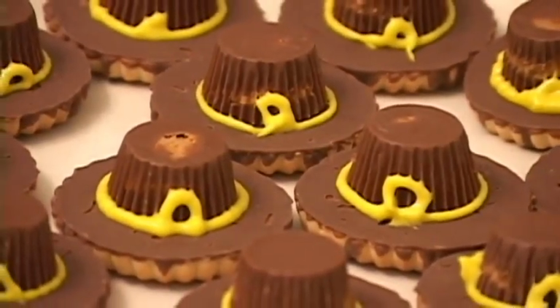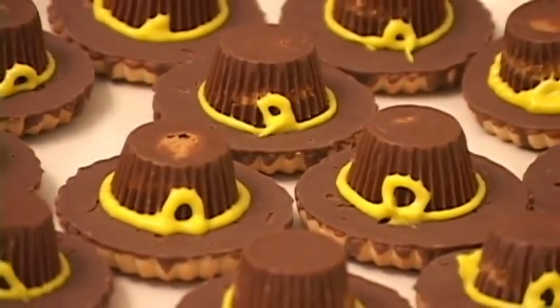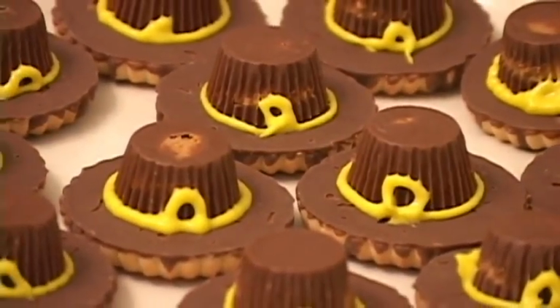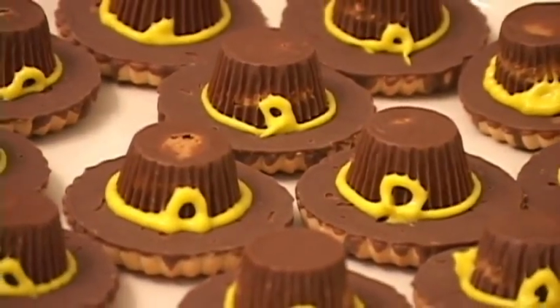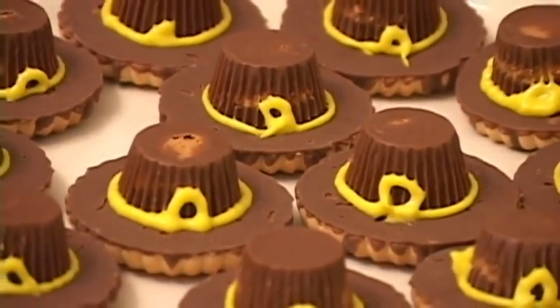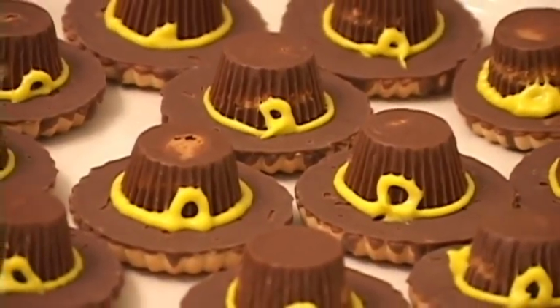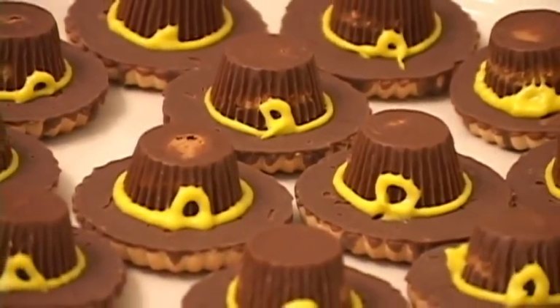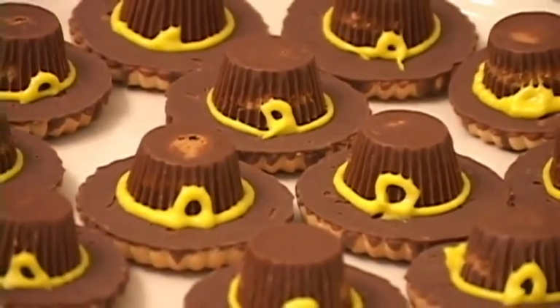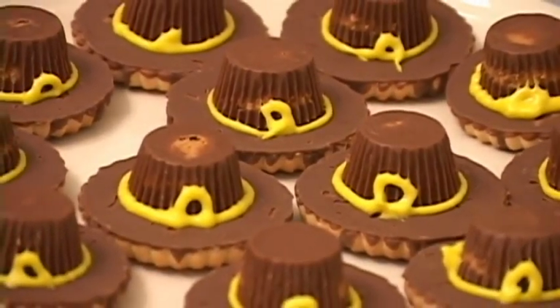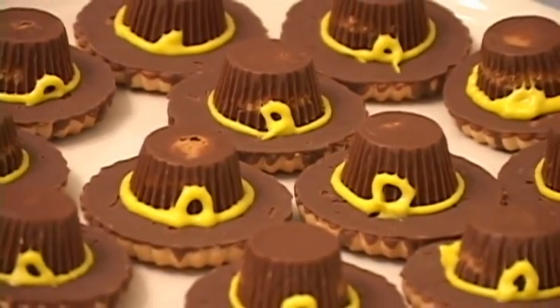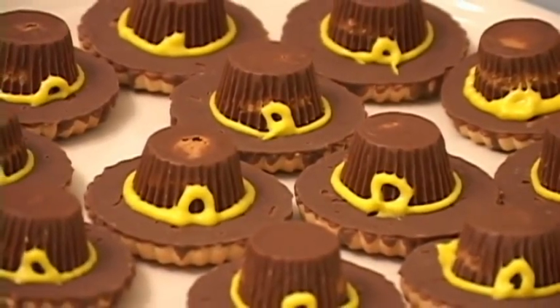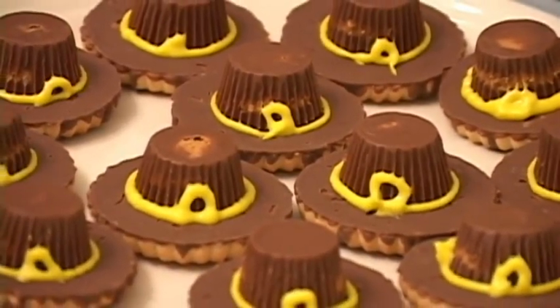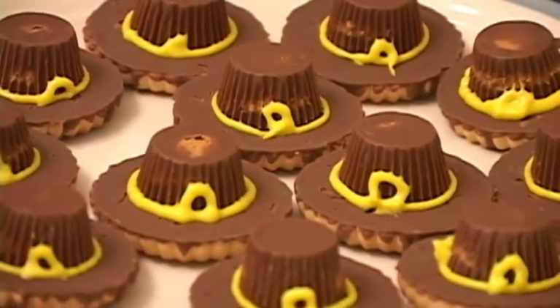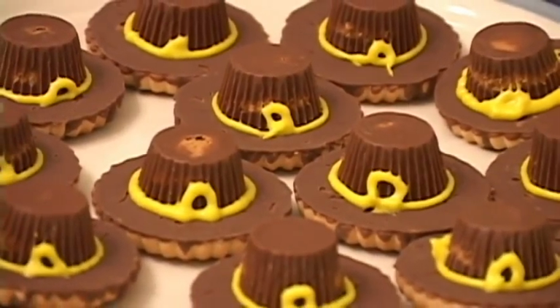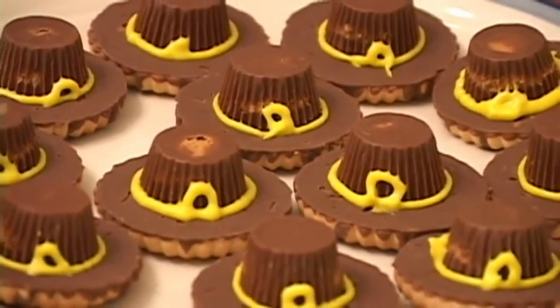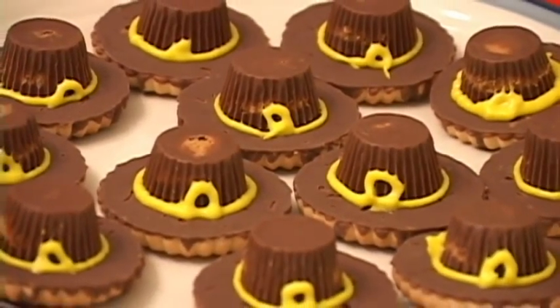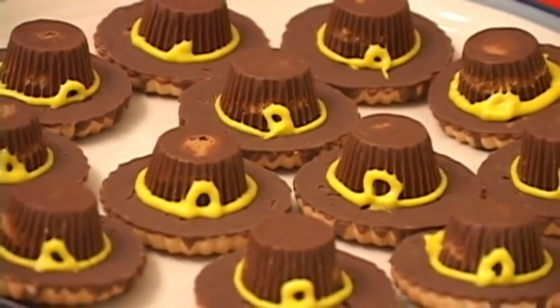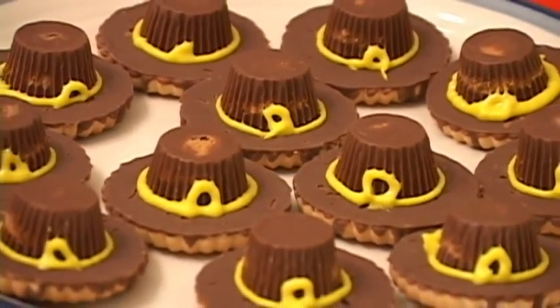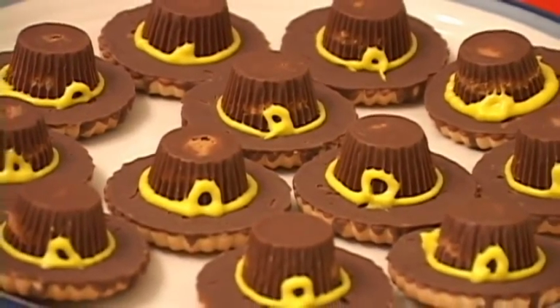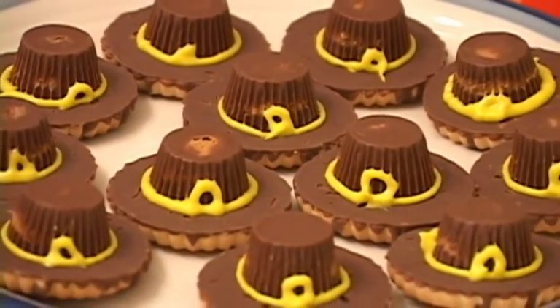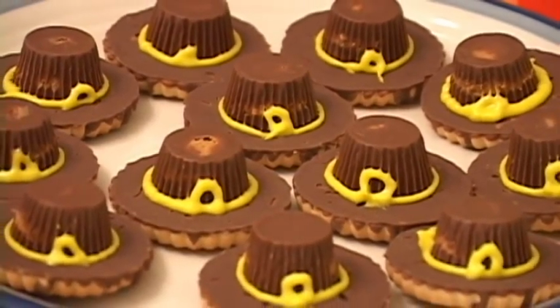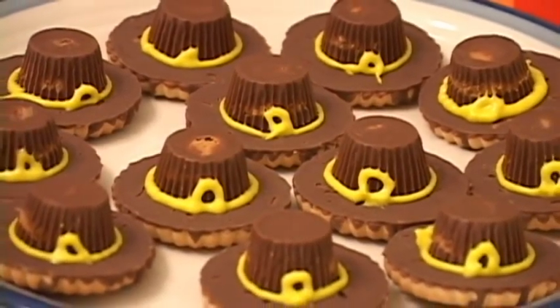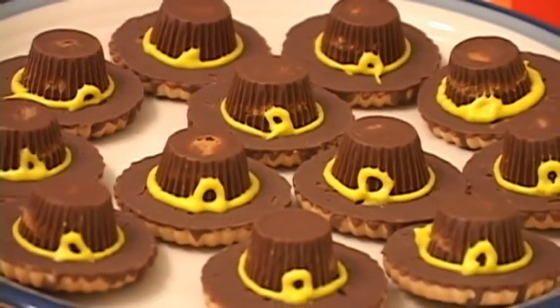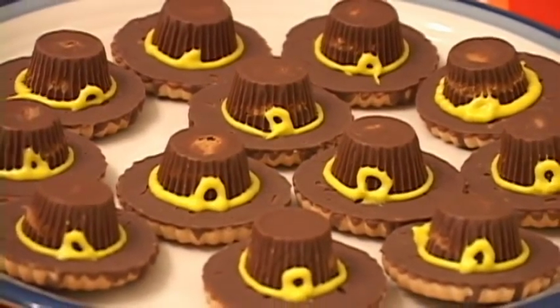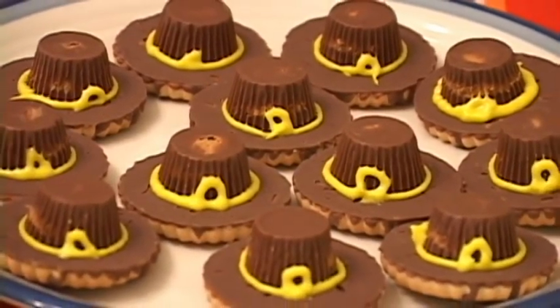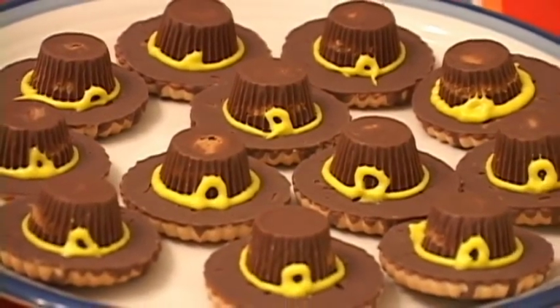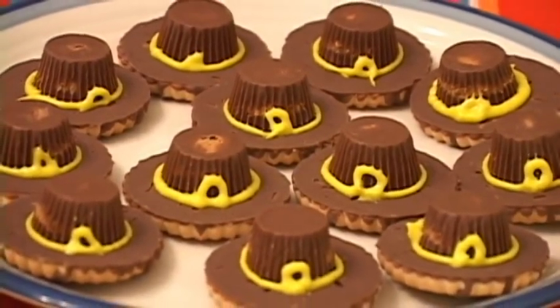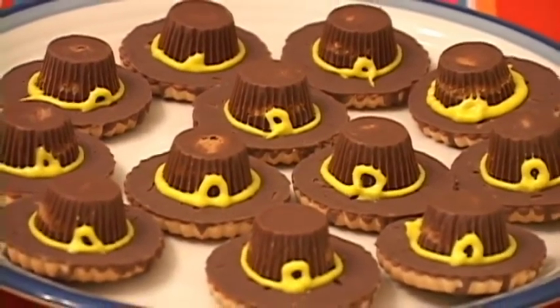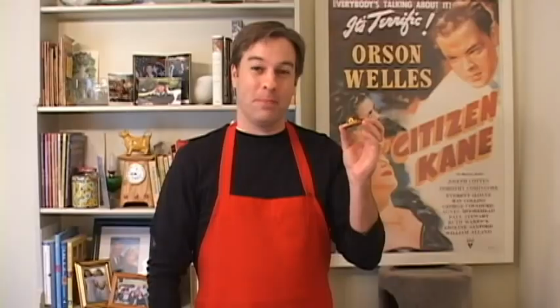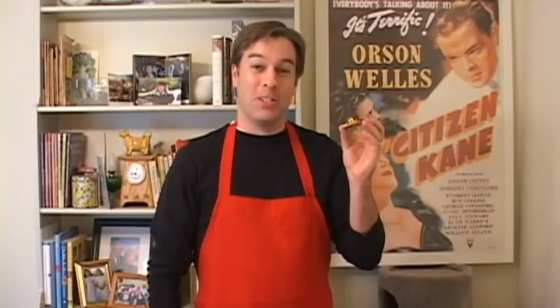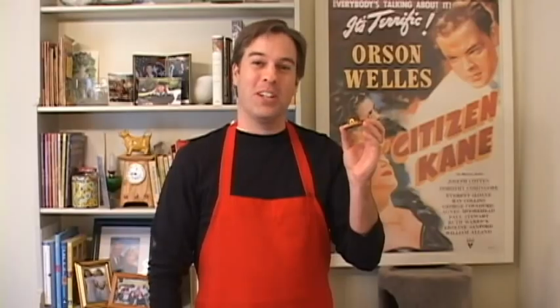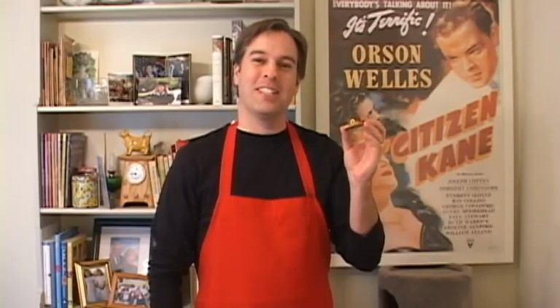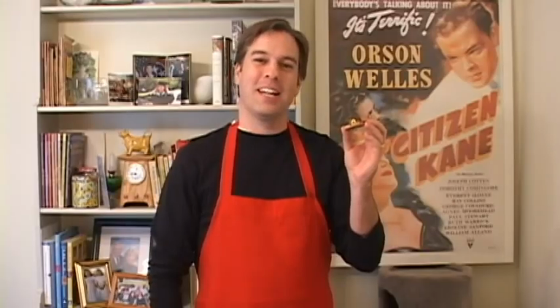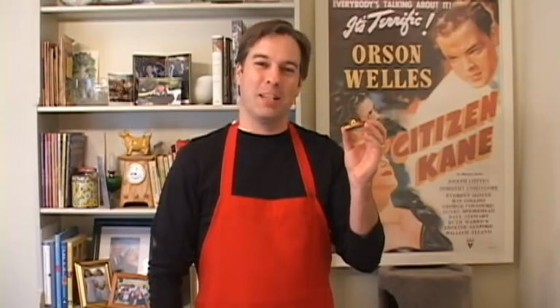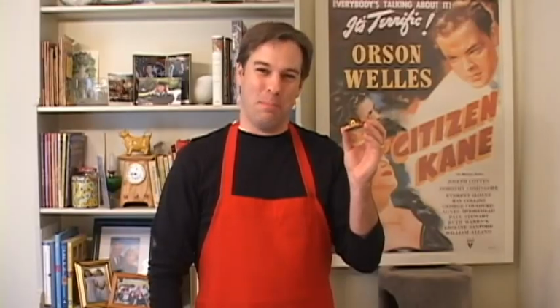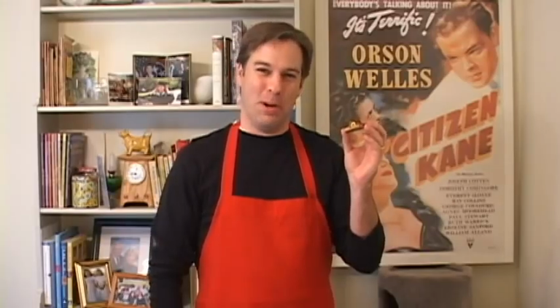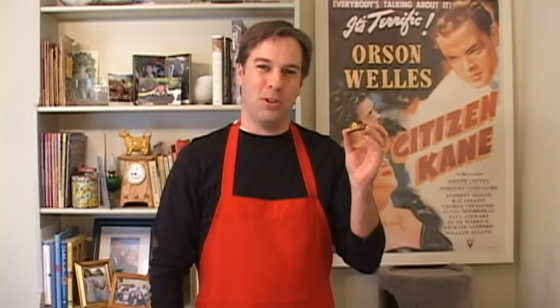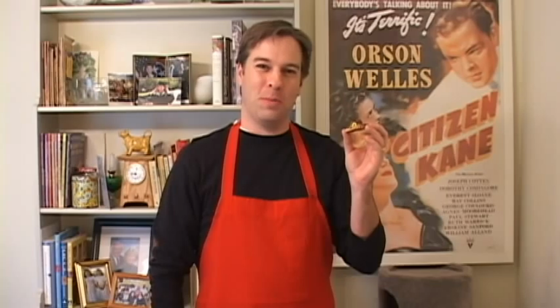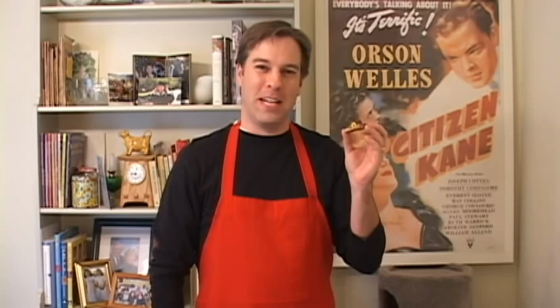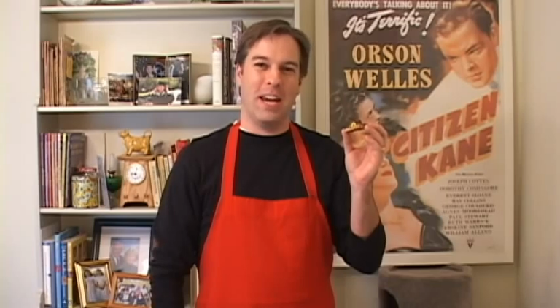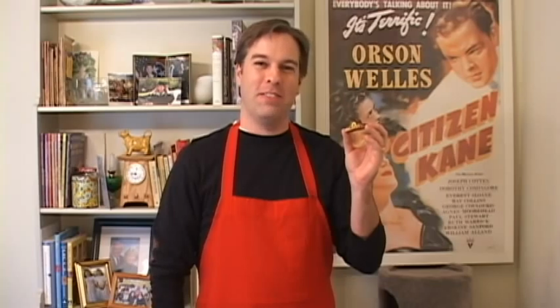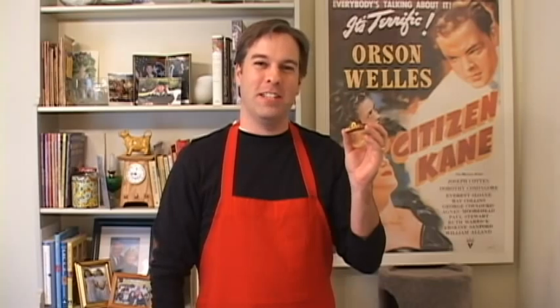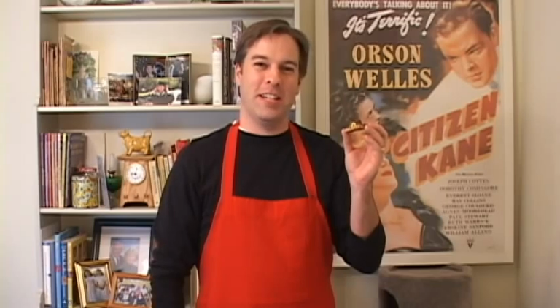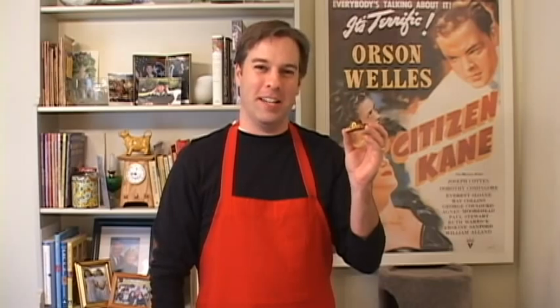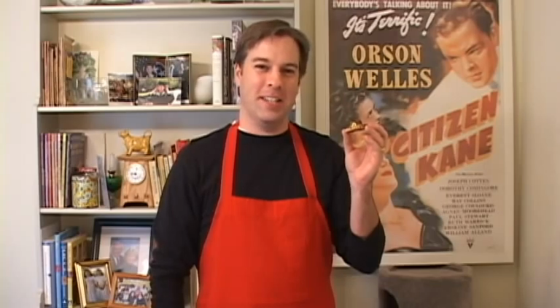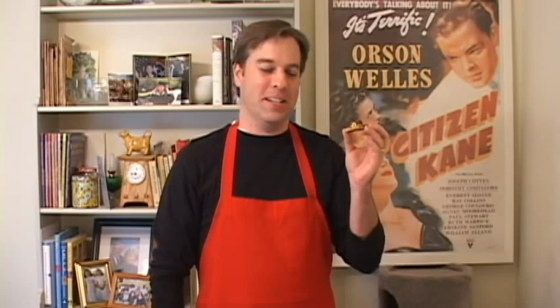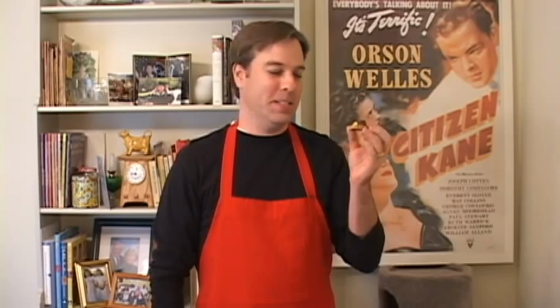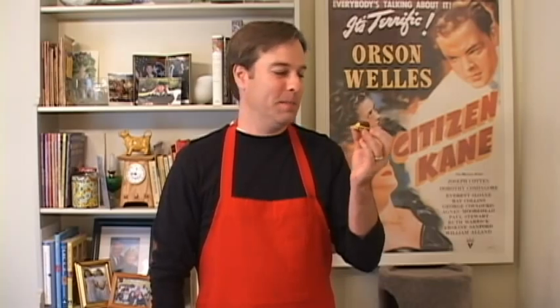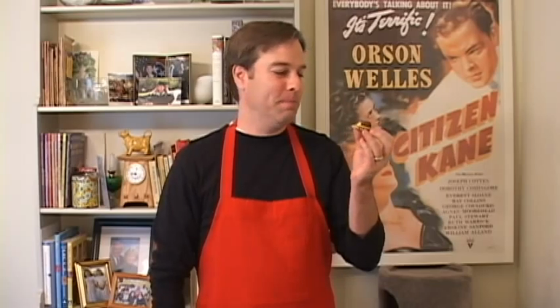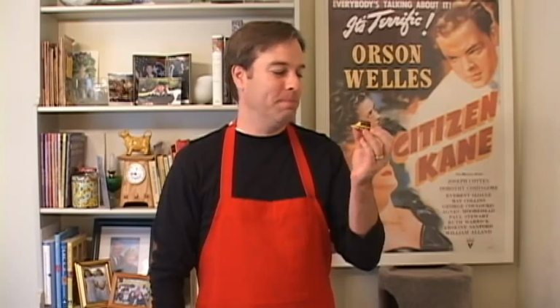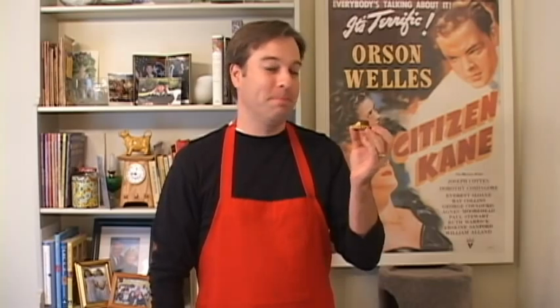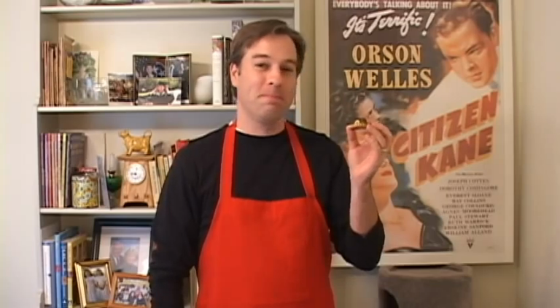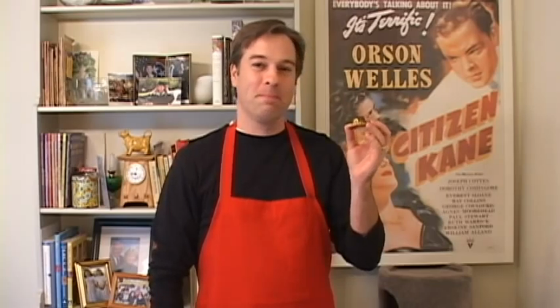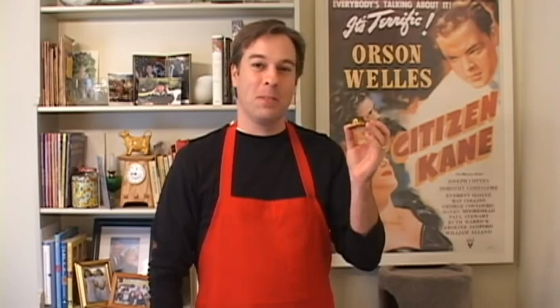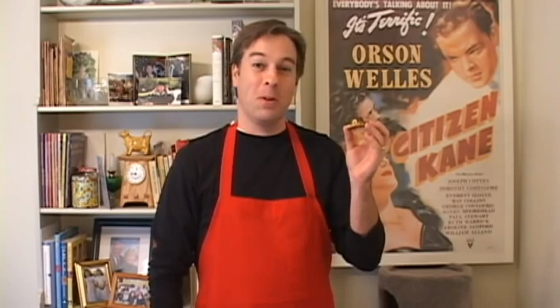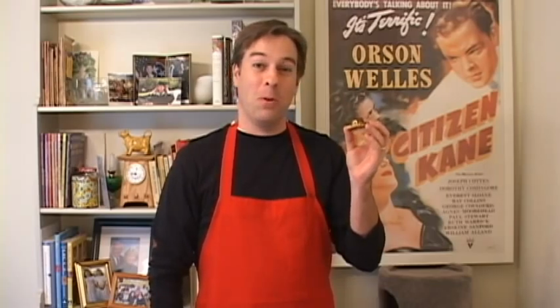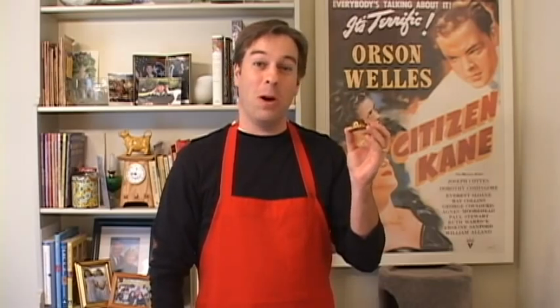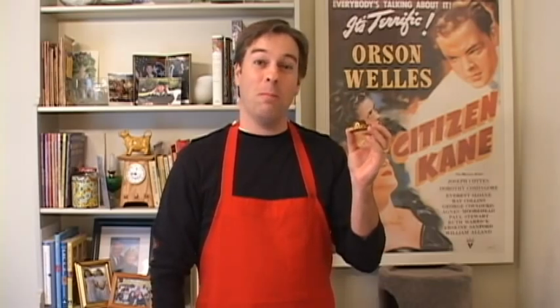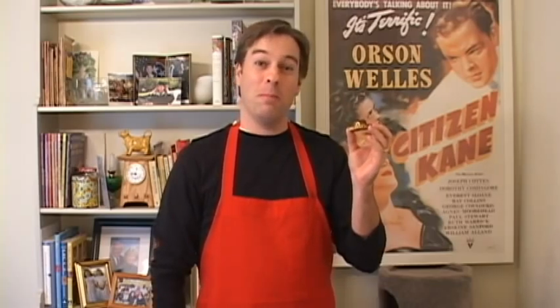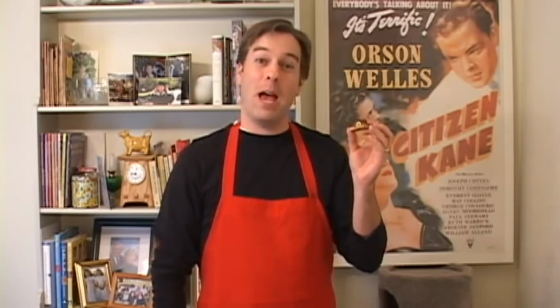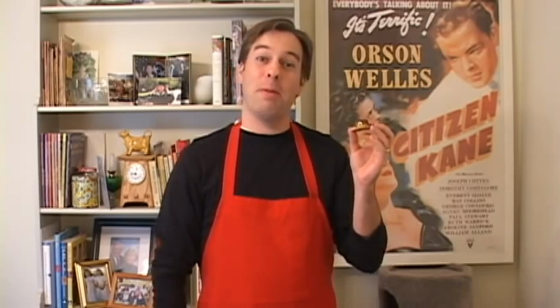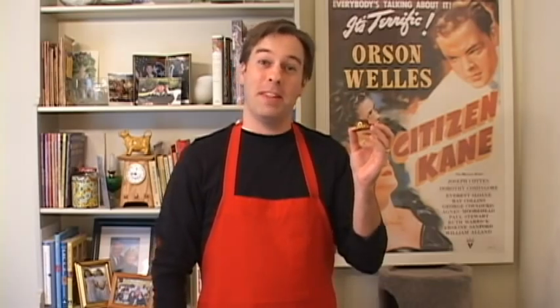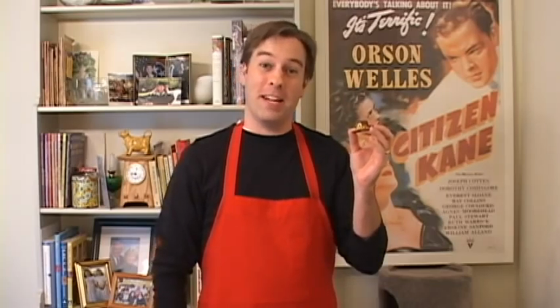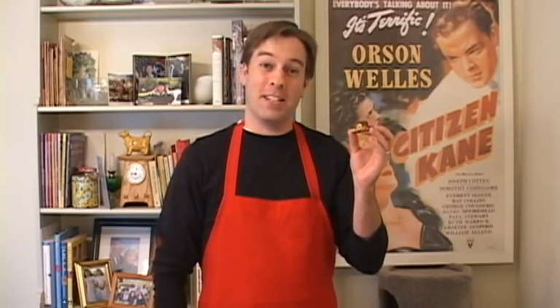And there you have it — a little pilgrim hat. Just like the pilgrims gave to the Indians. Well, Happy Thanksgiving!